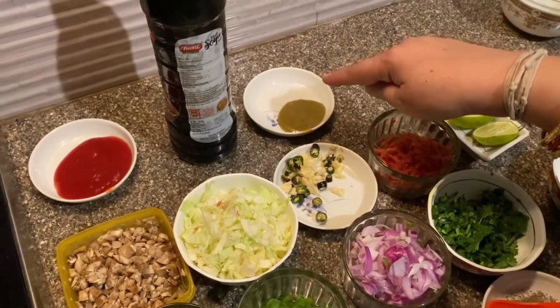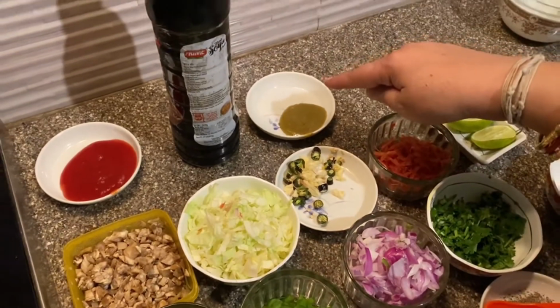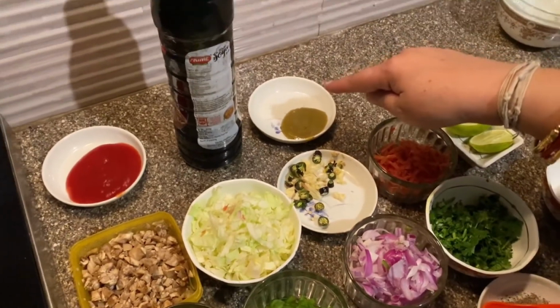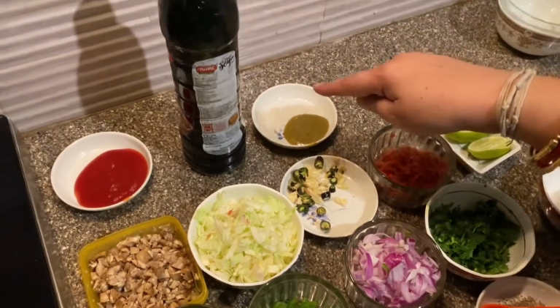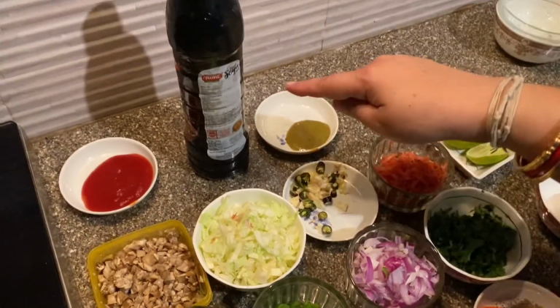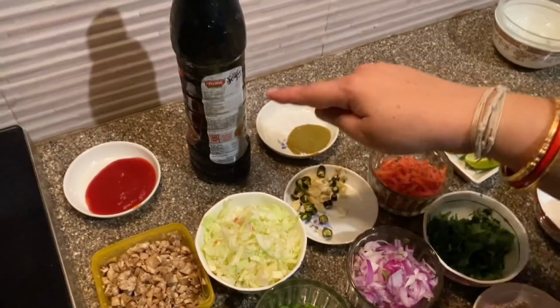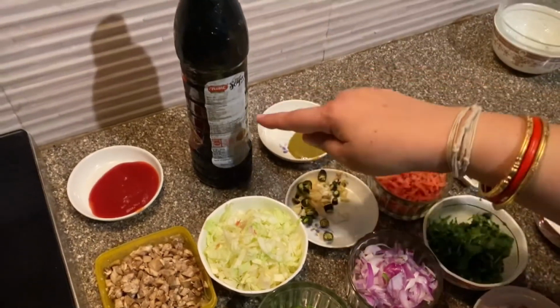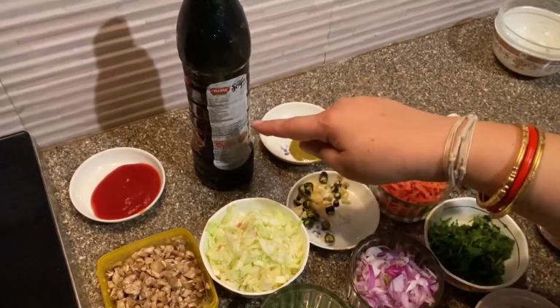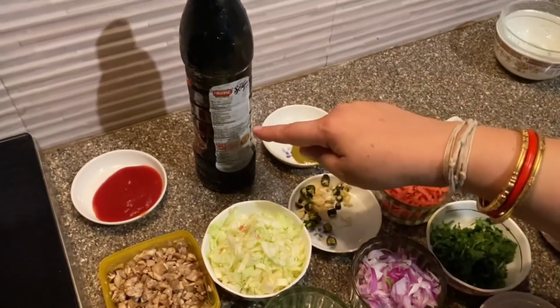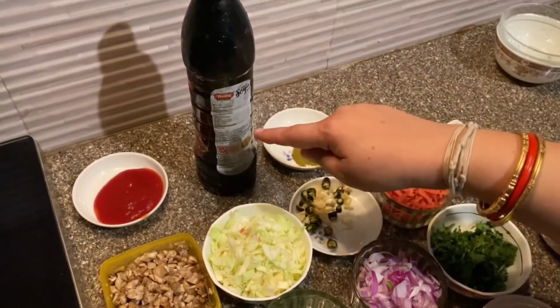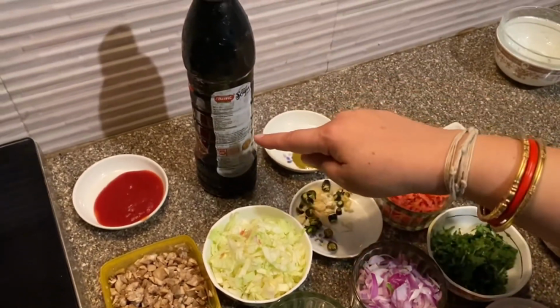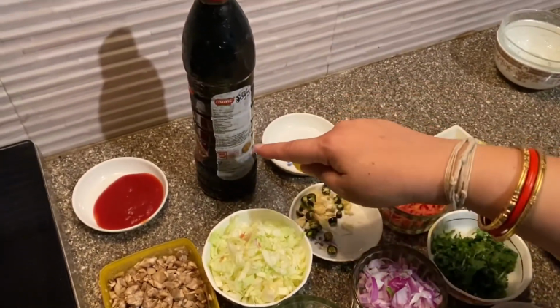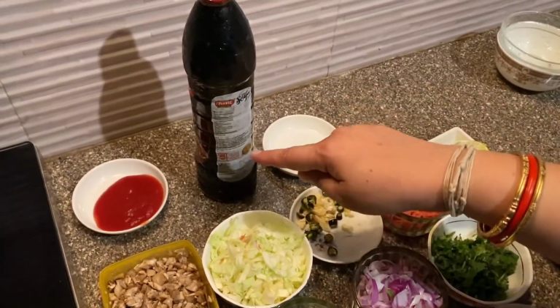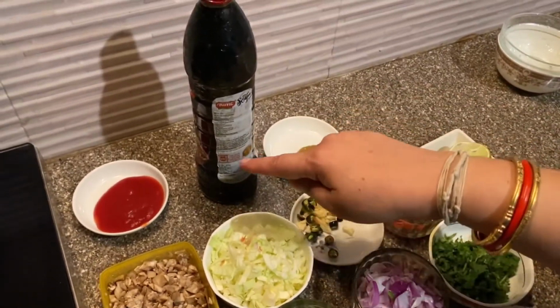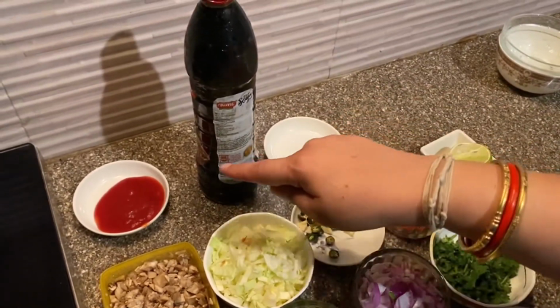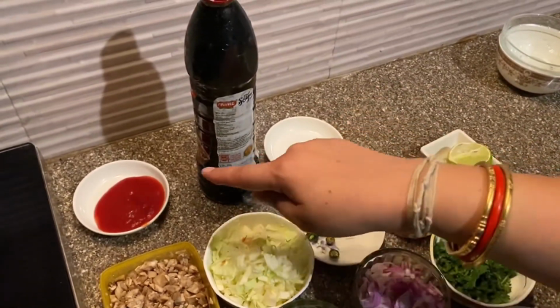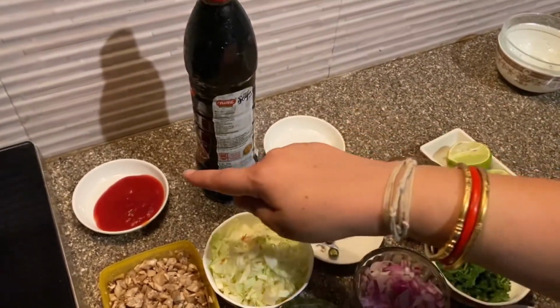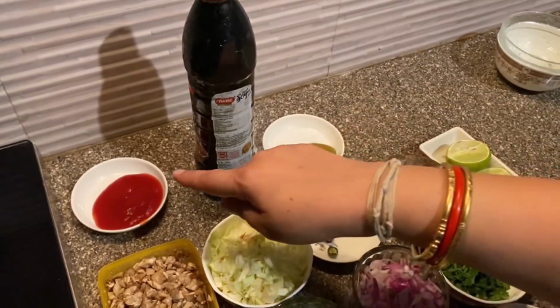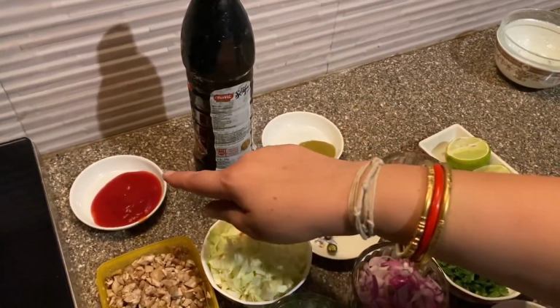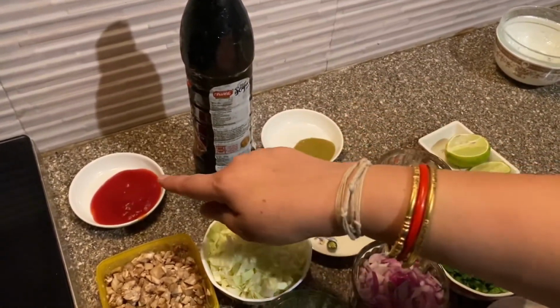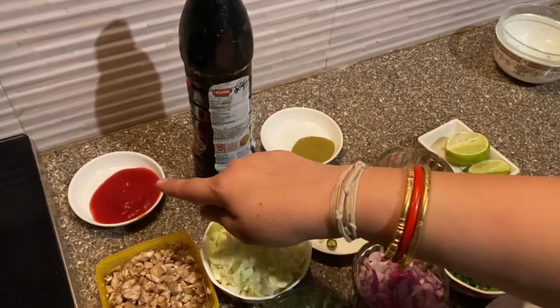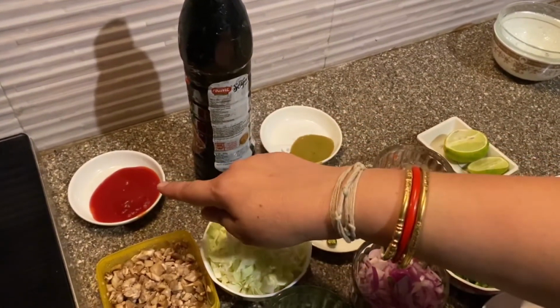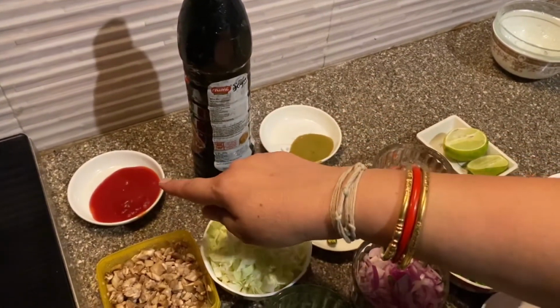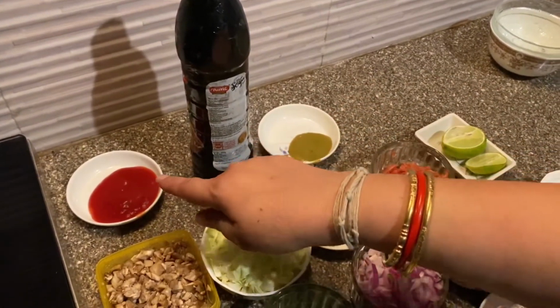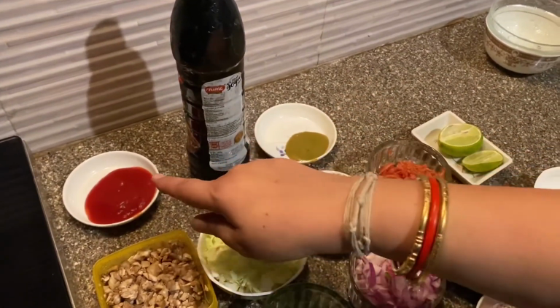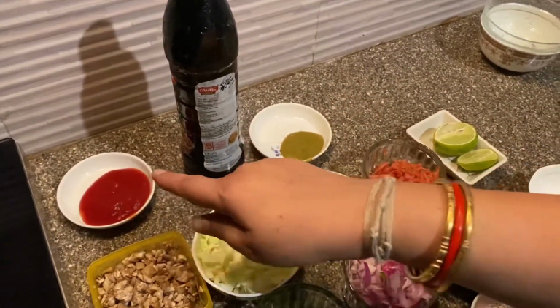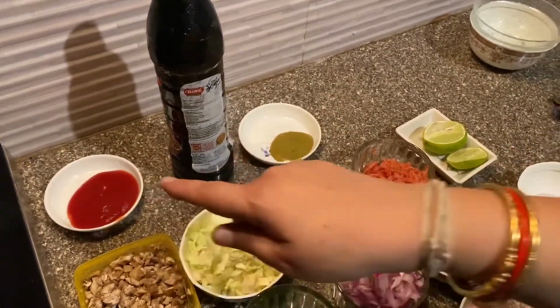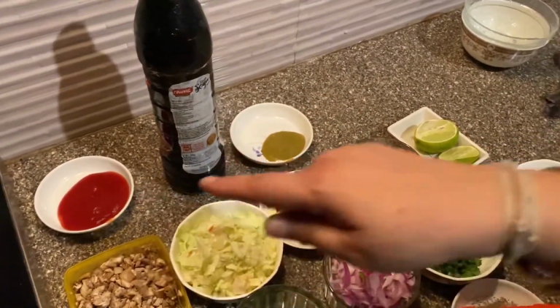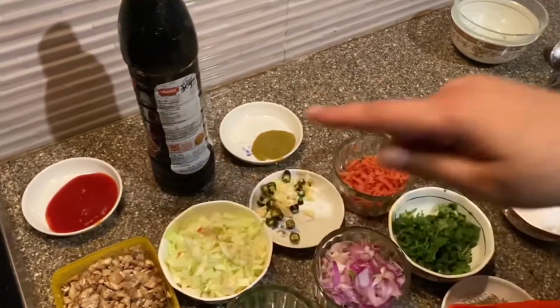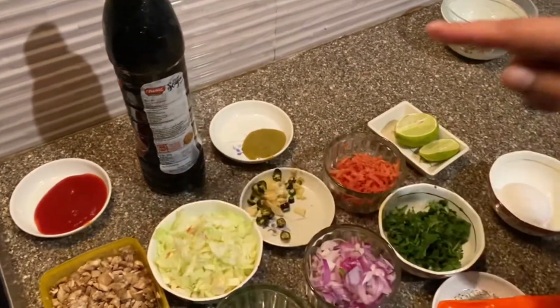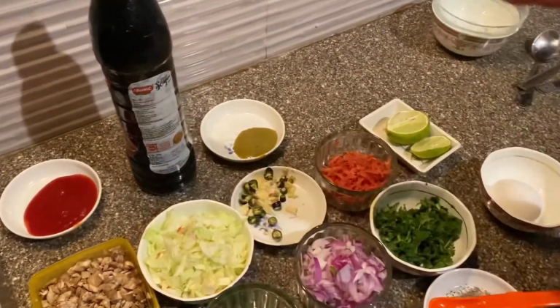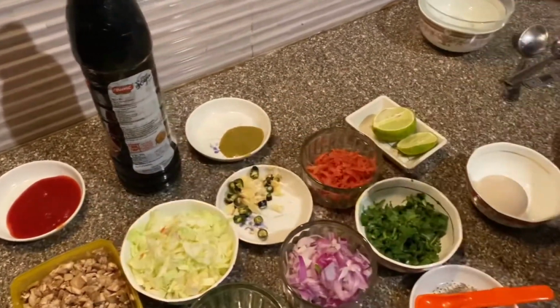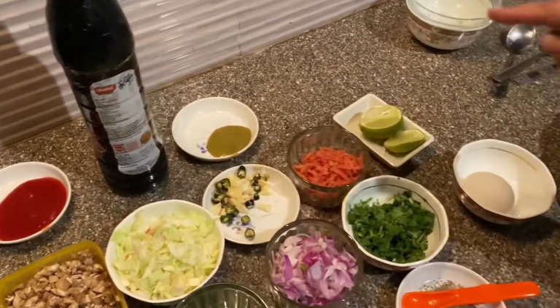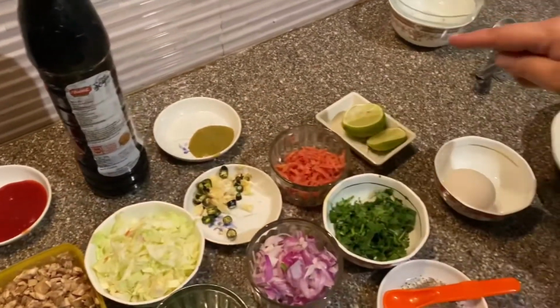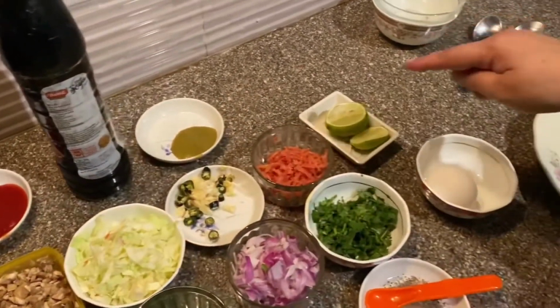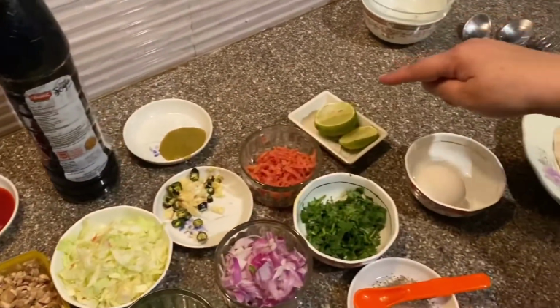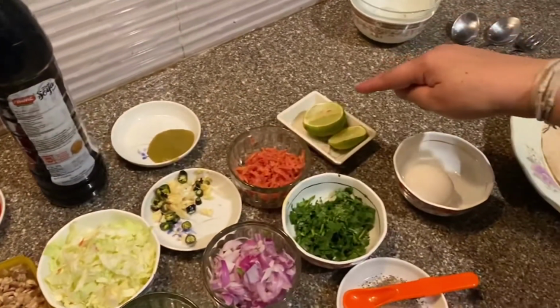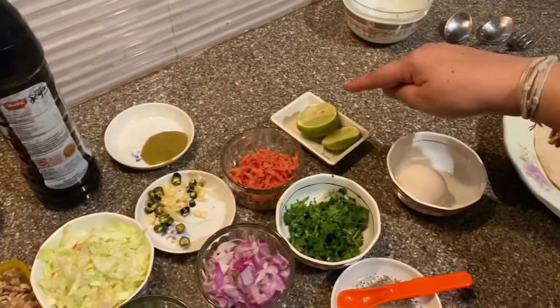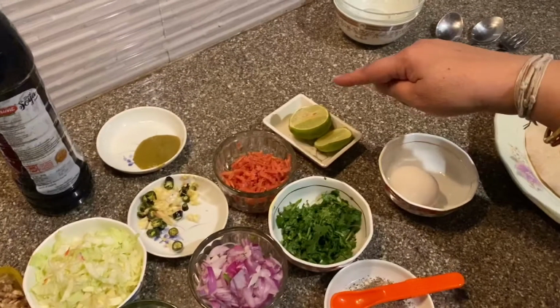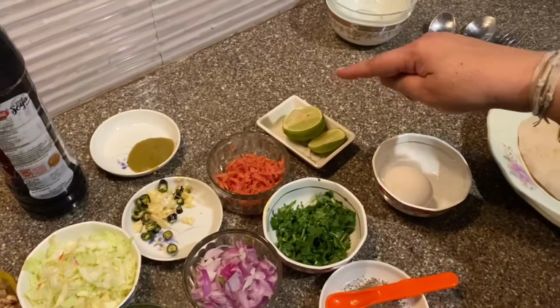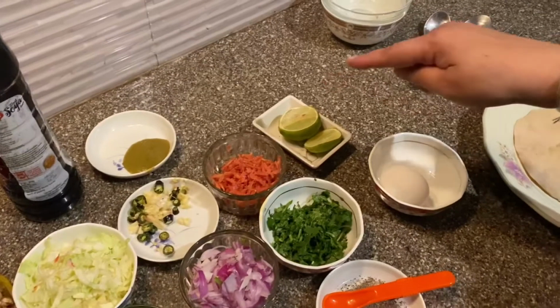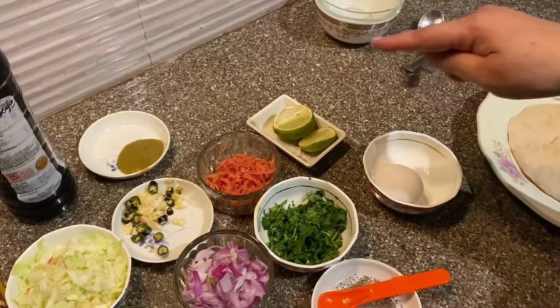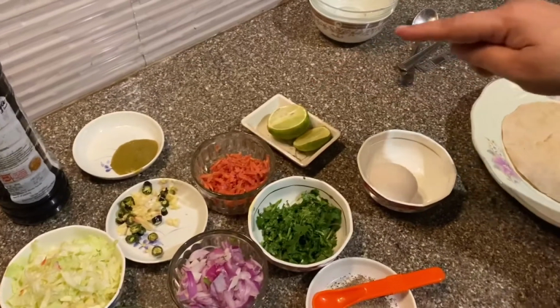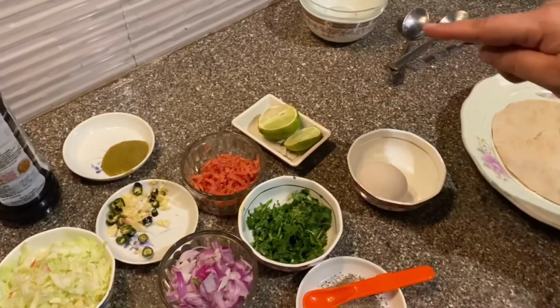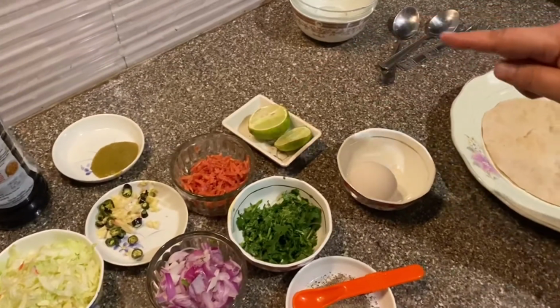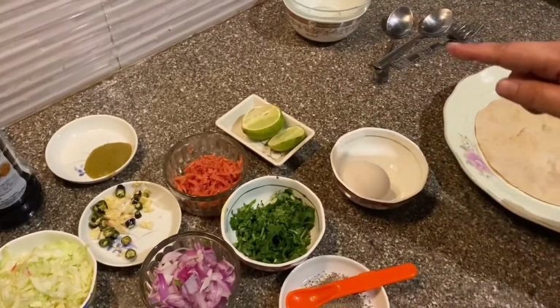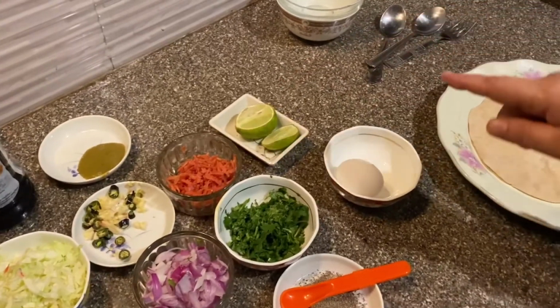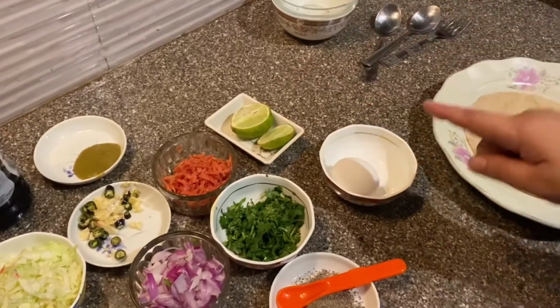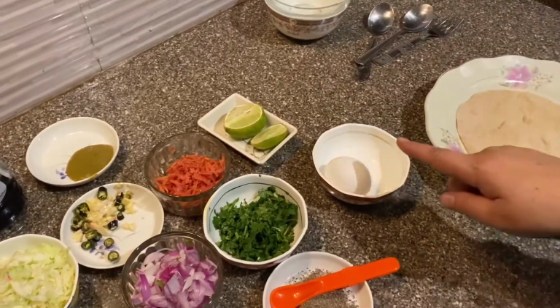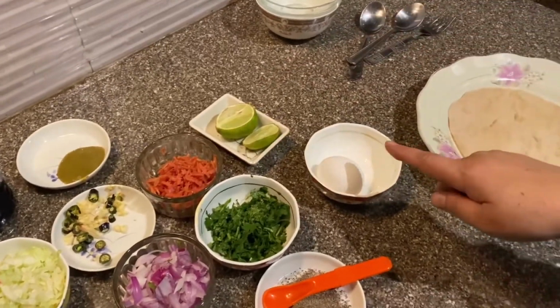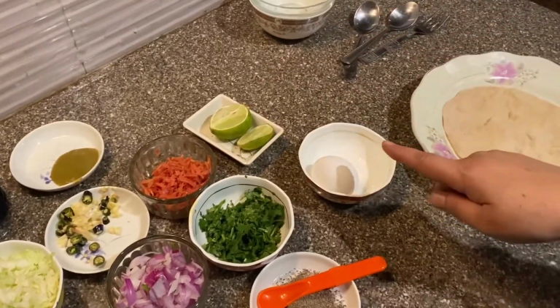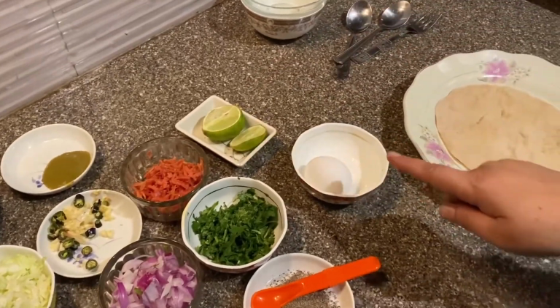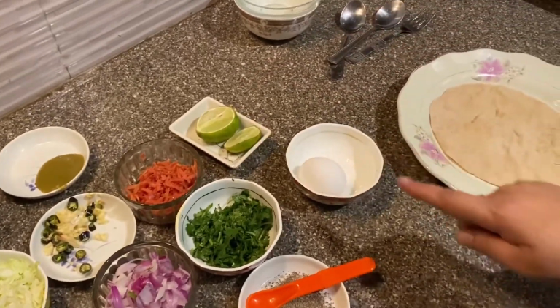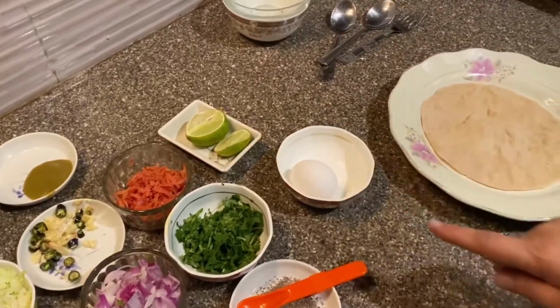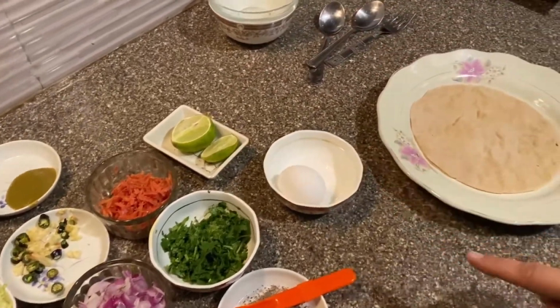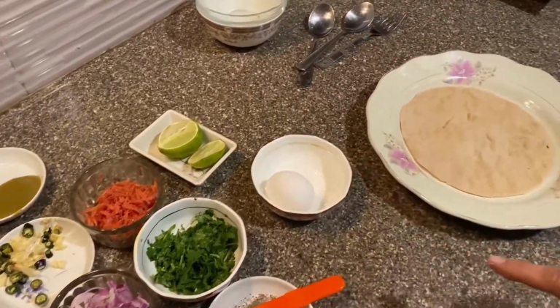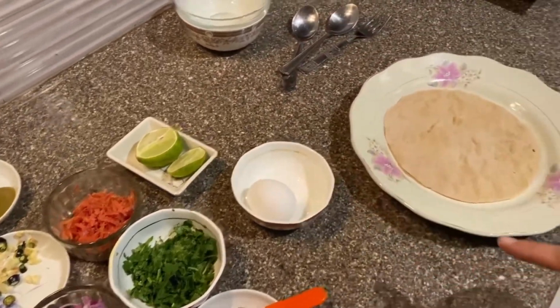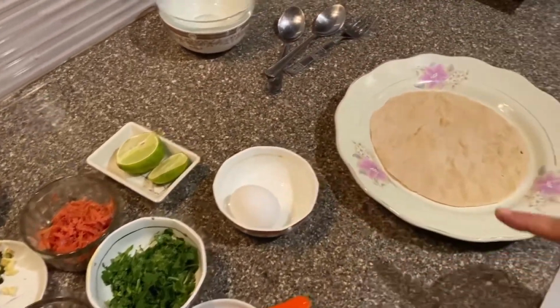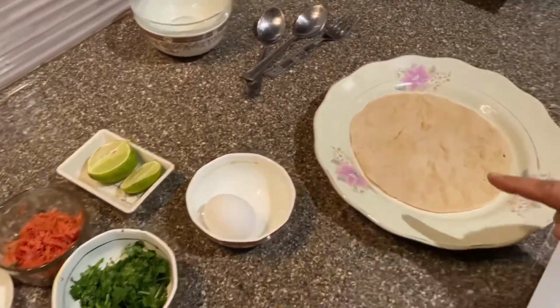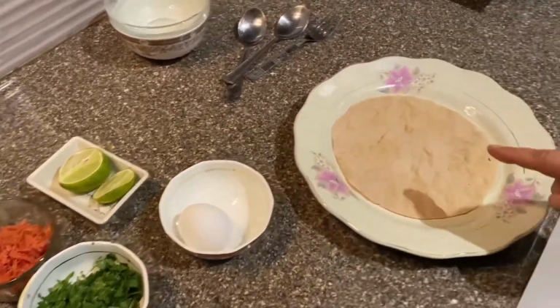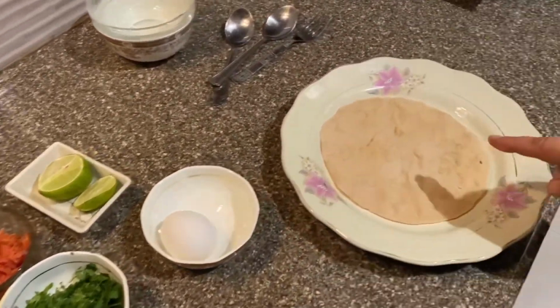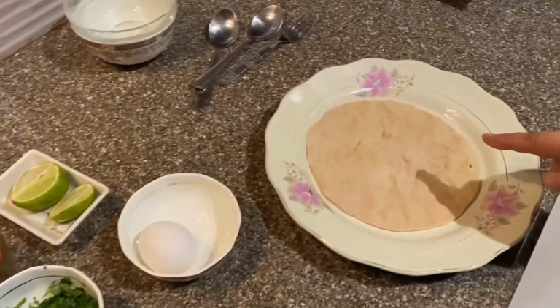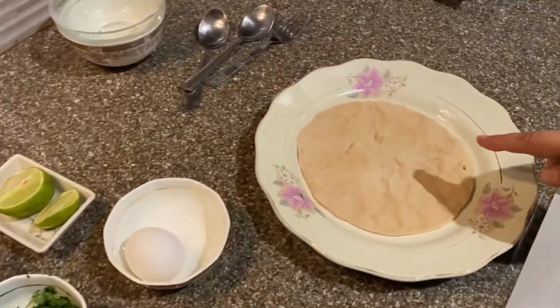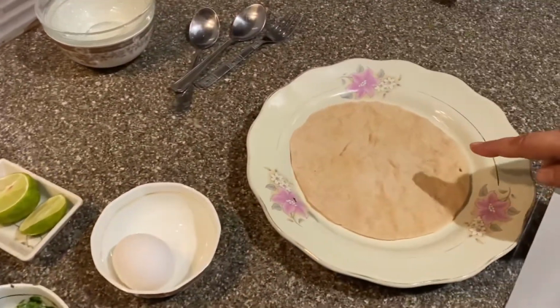Soy sauce, tomatoes, tomato sauce, nimbu, egg, 80 roti.